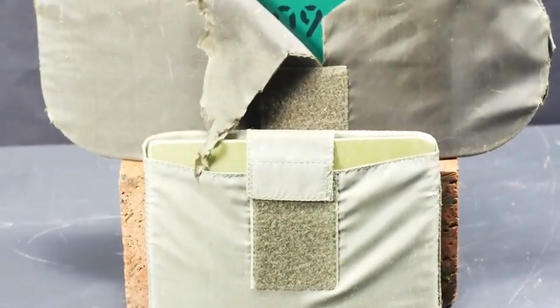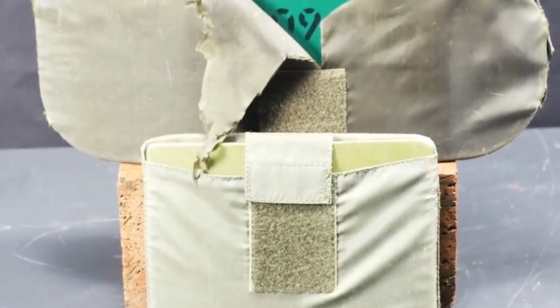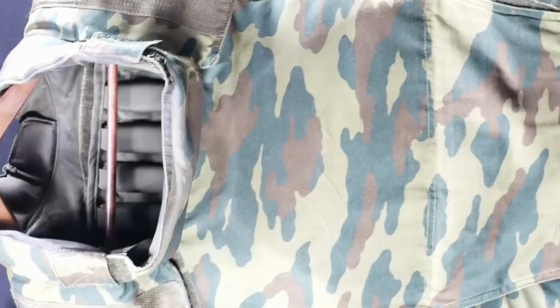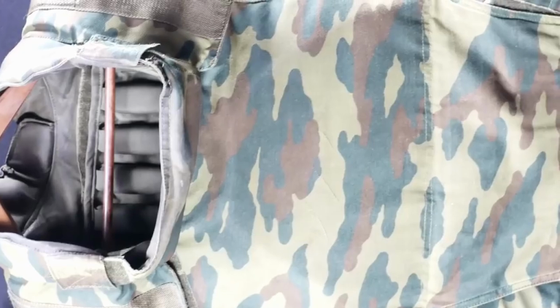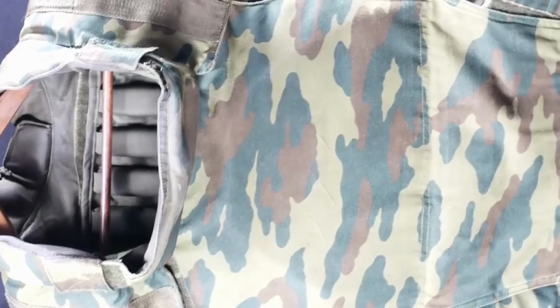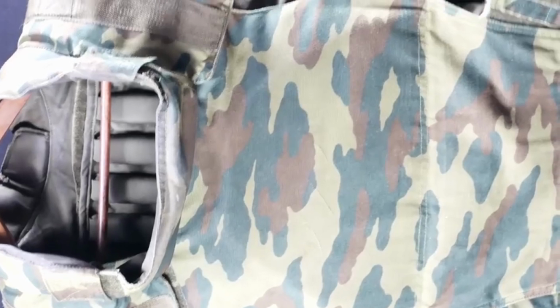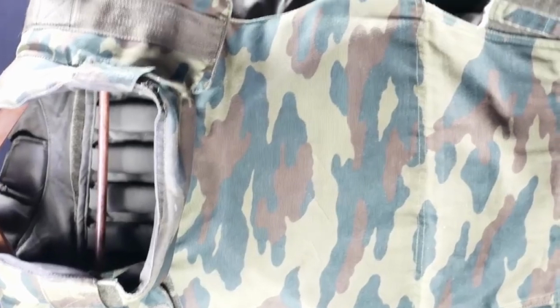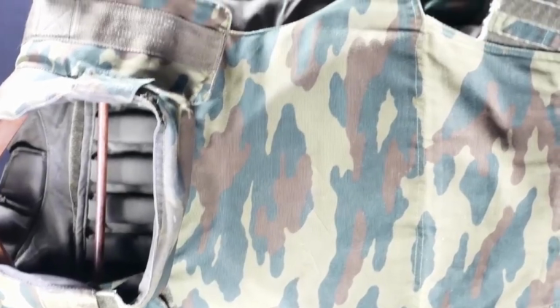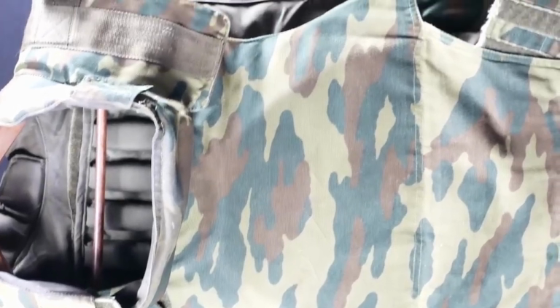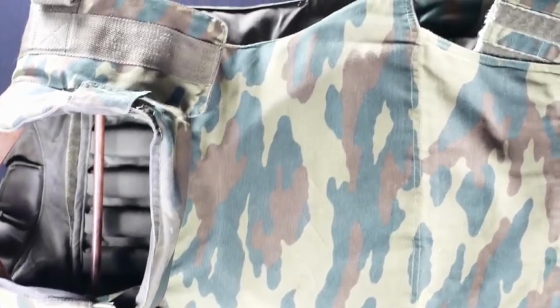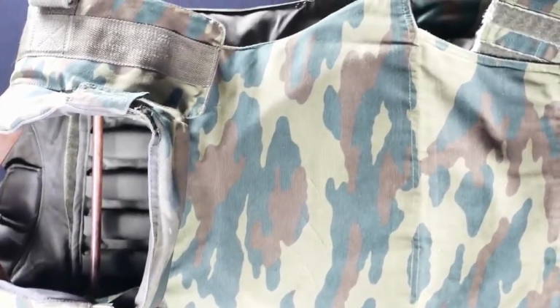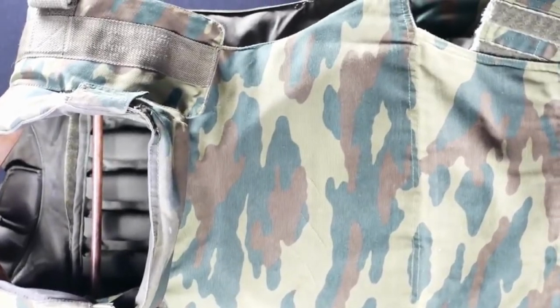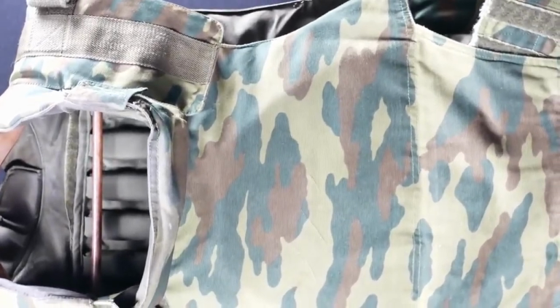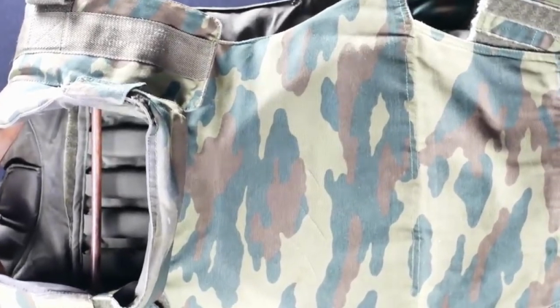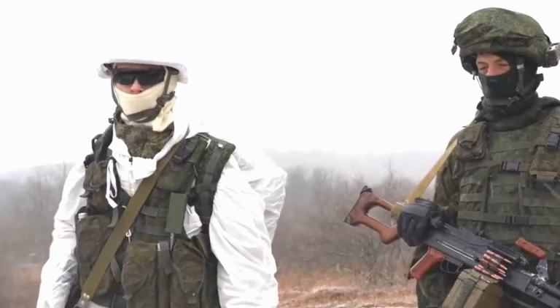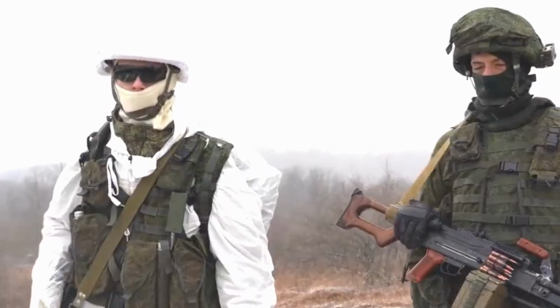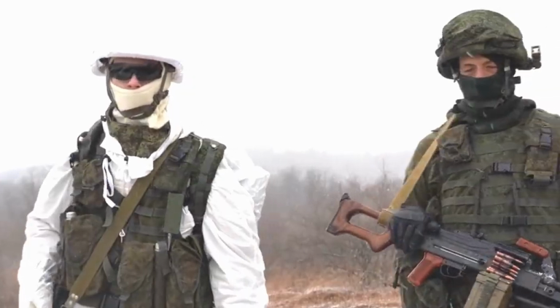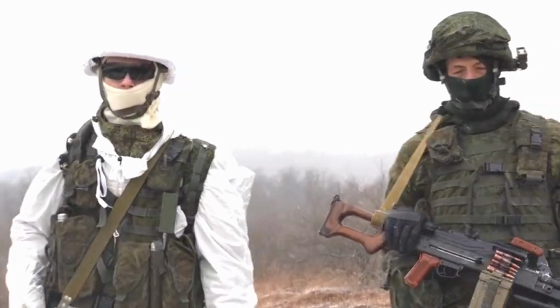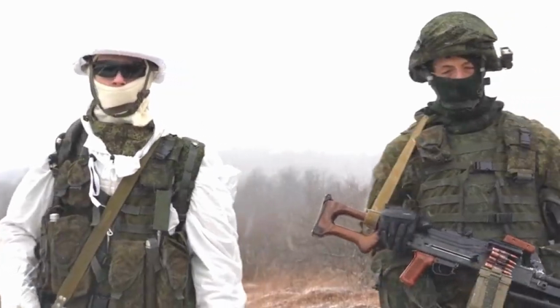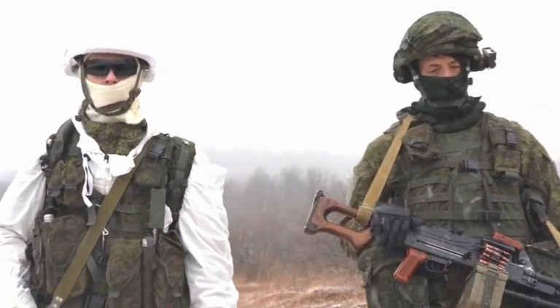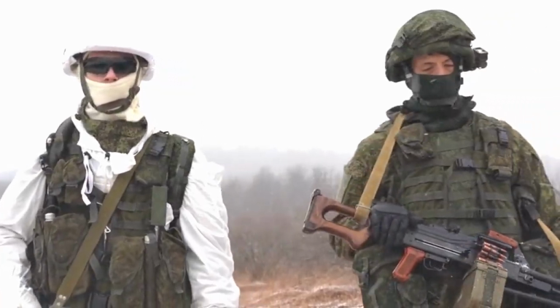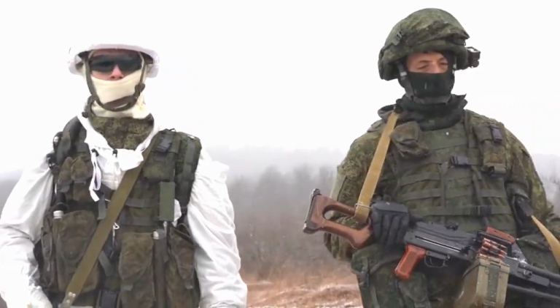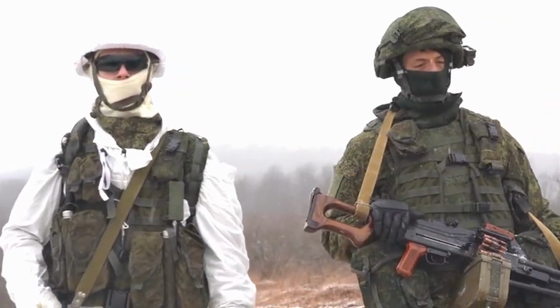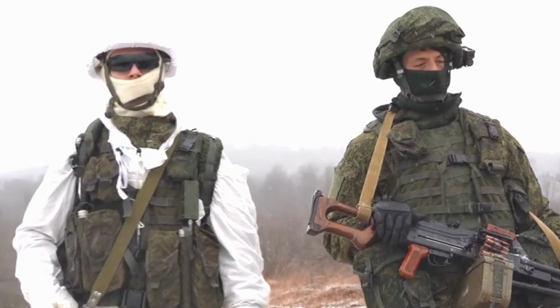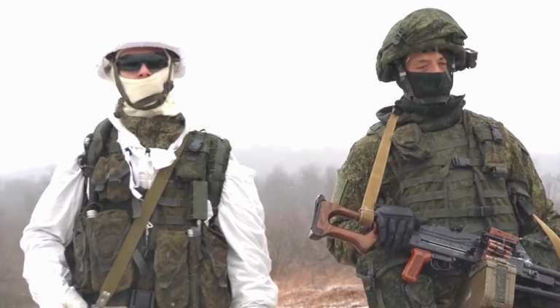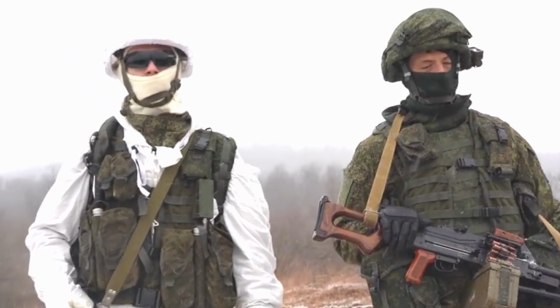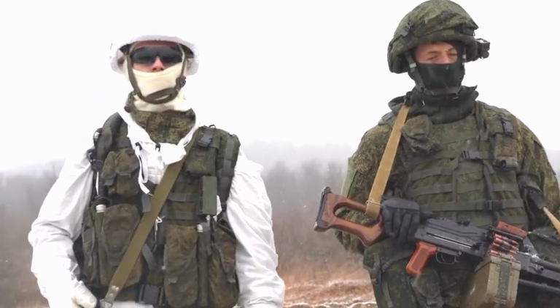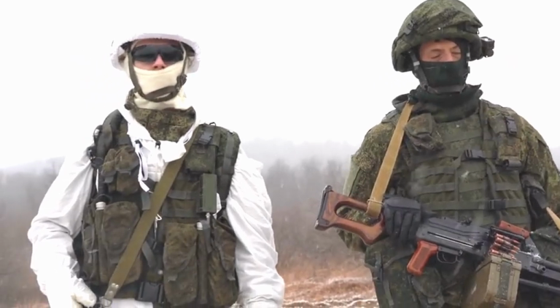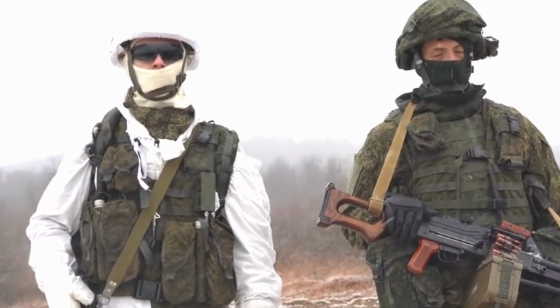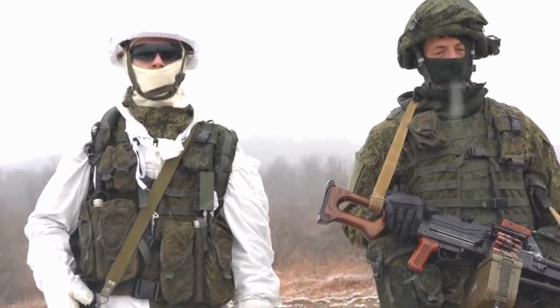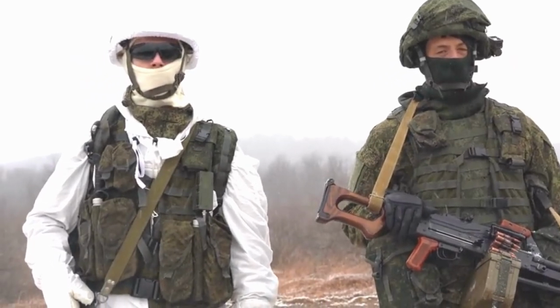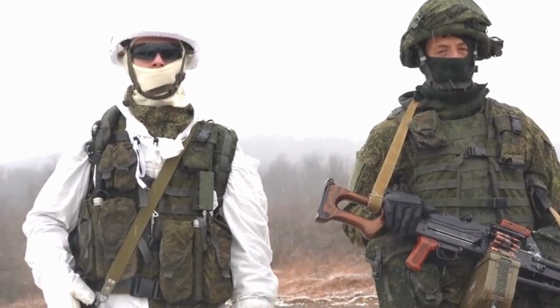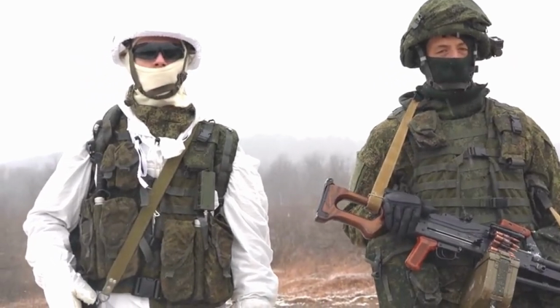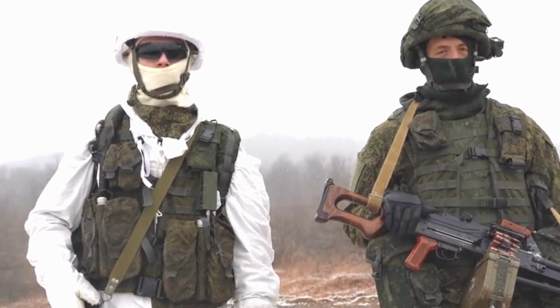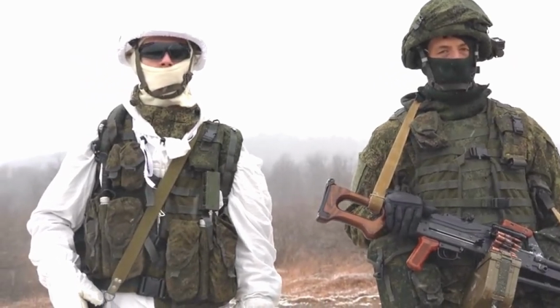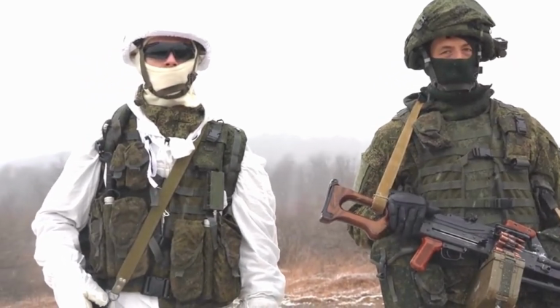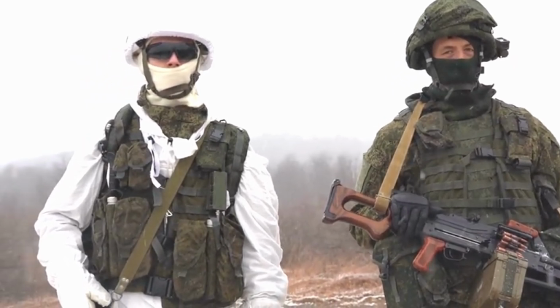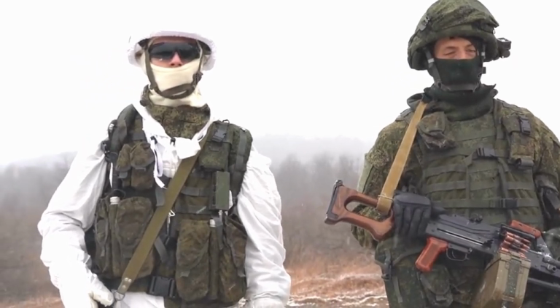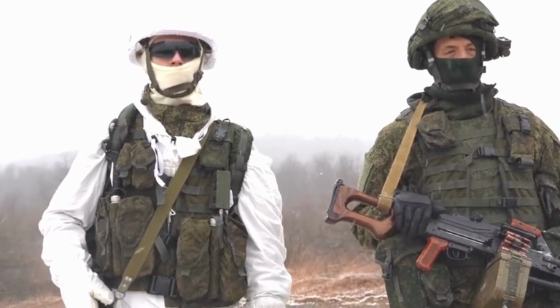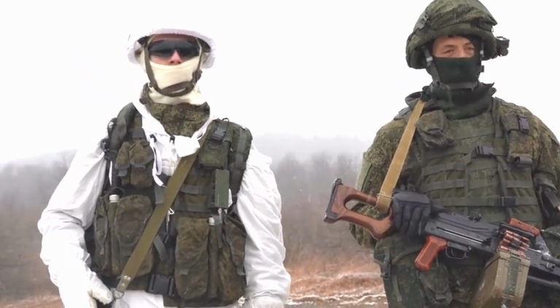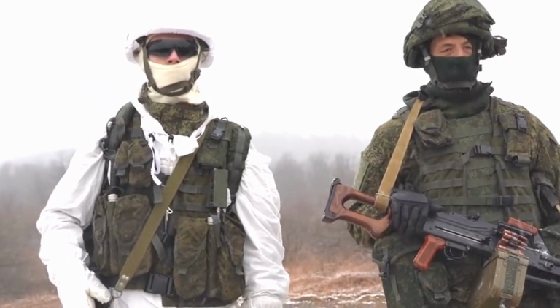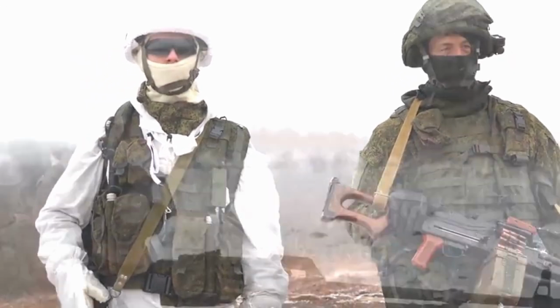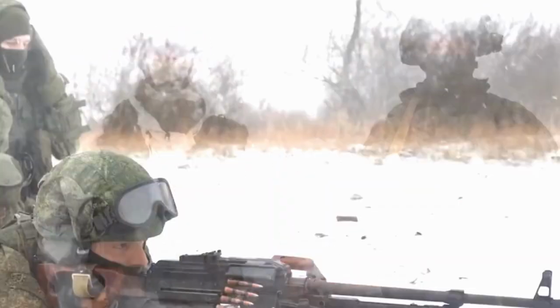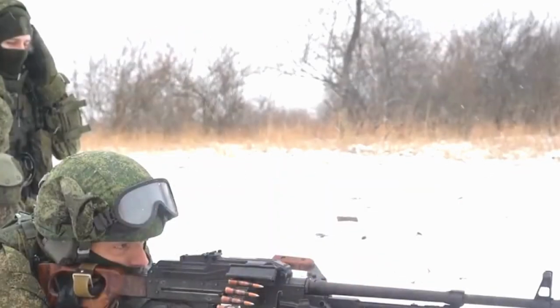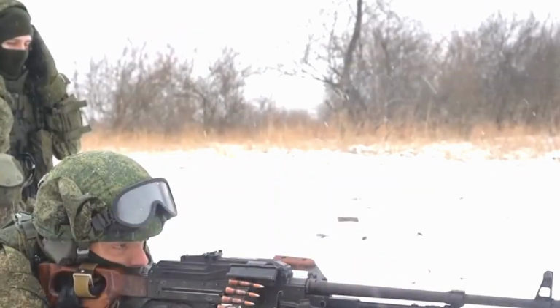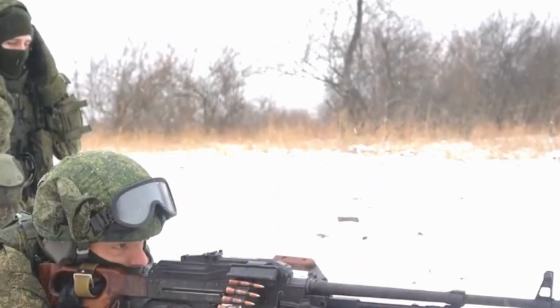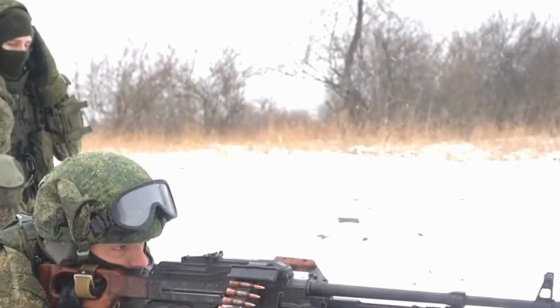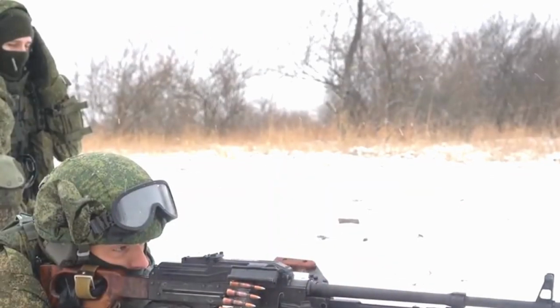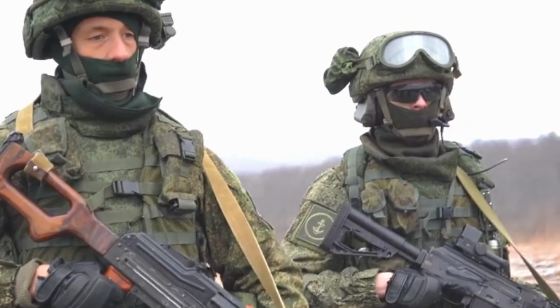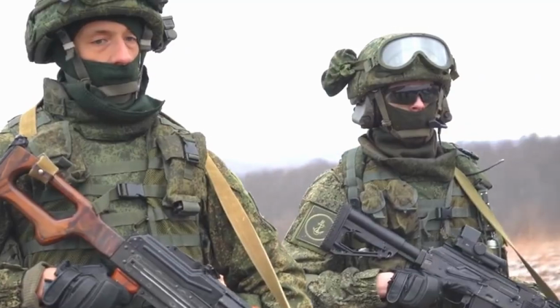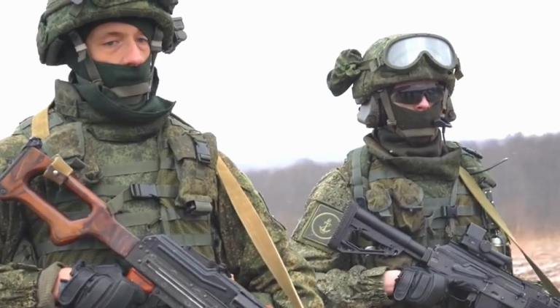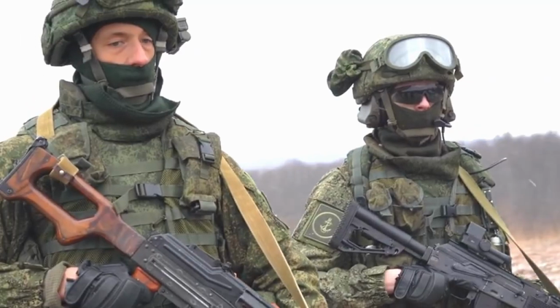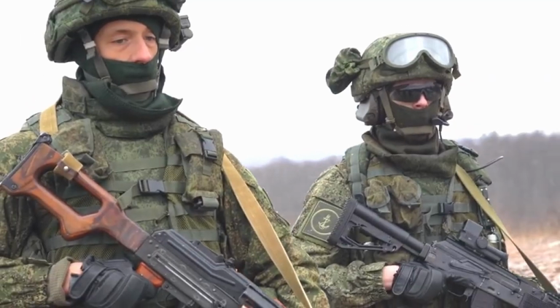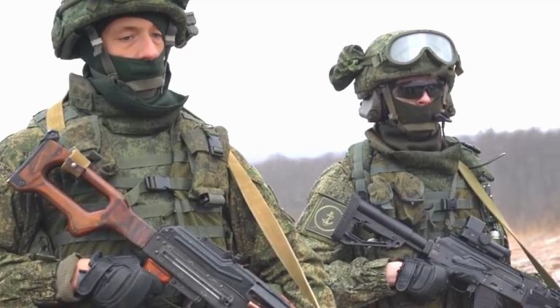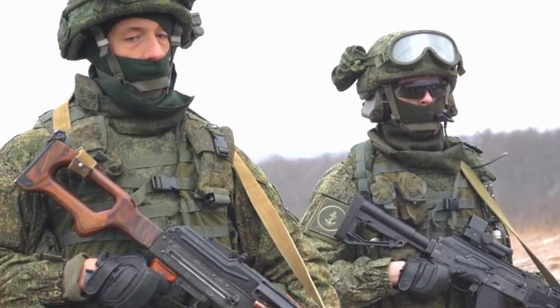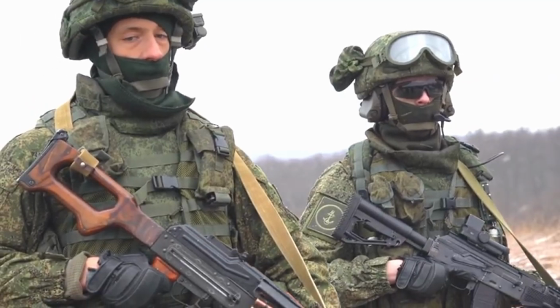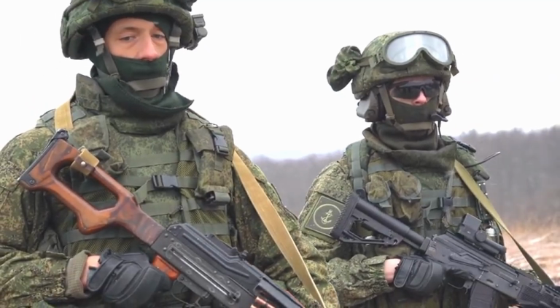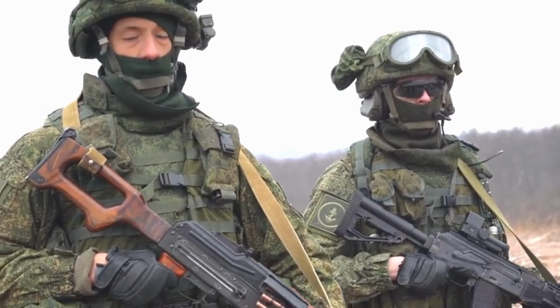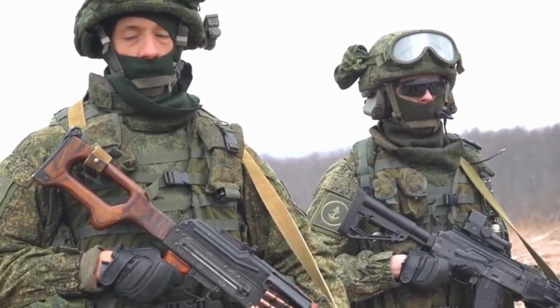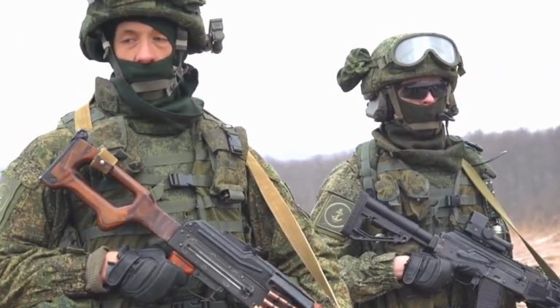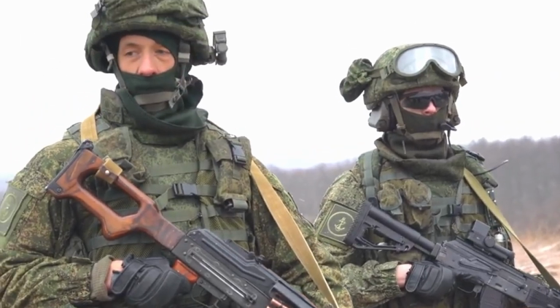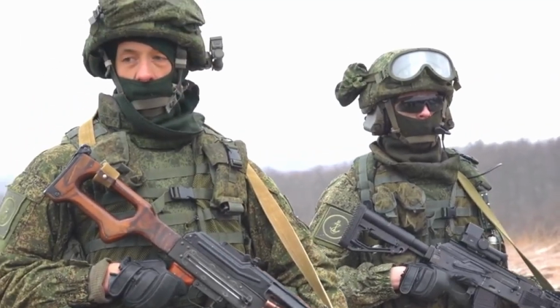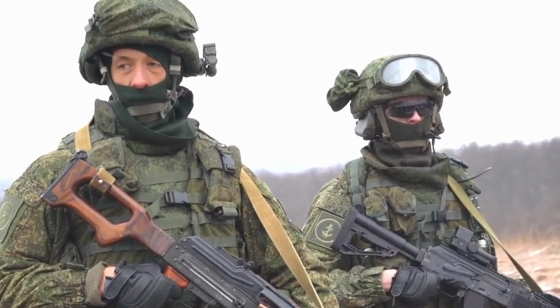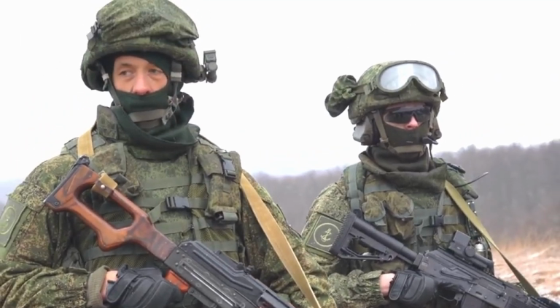The suit is anticipated to function in temperatures as low as negative 122 degrees Fahrenheit or negative 50 degrees Celsius. Have you ever heard of the harsh winters in Russia? They won't bother with this suit, nor will a blazing summer in the desert.